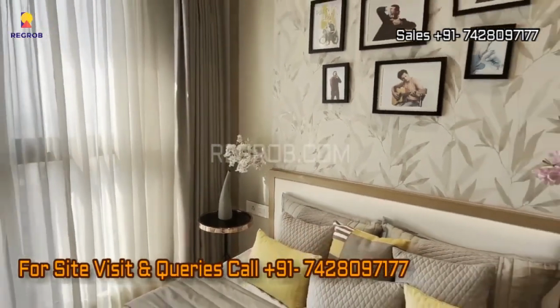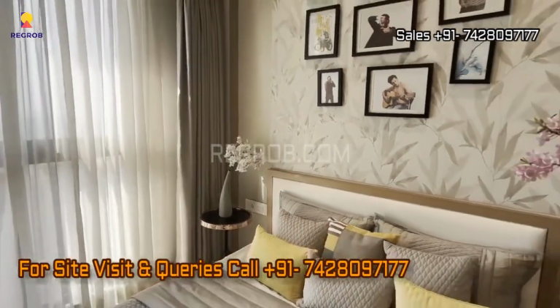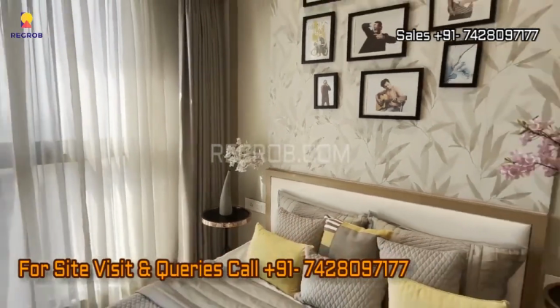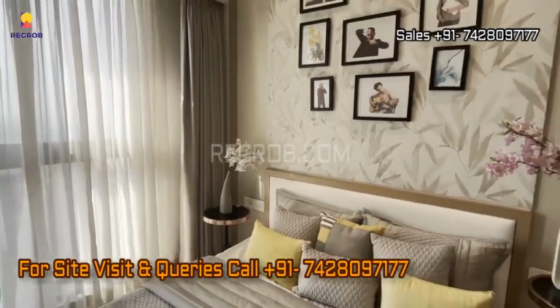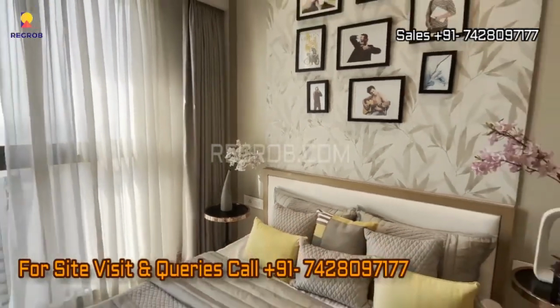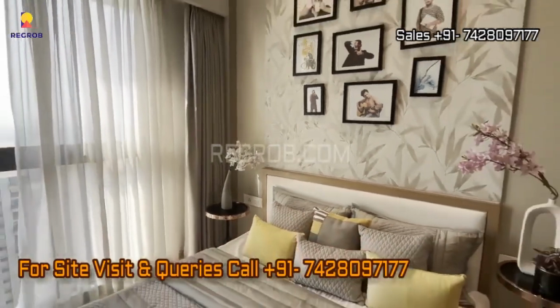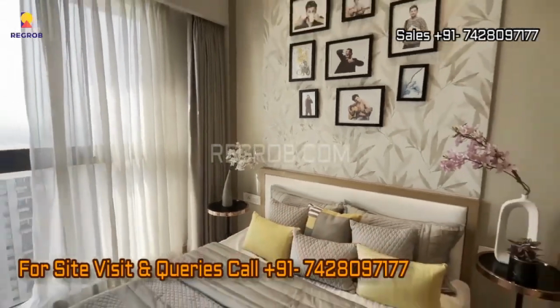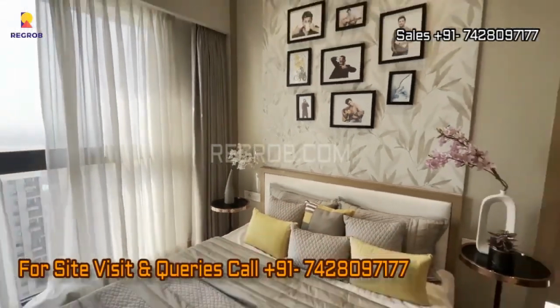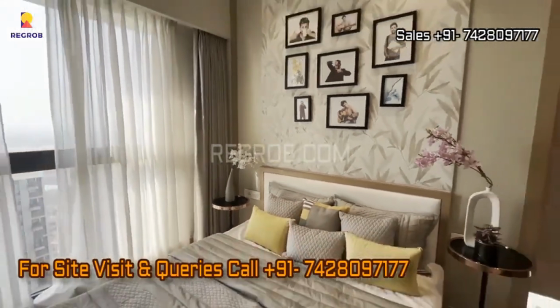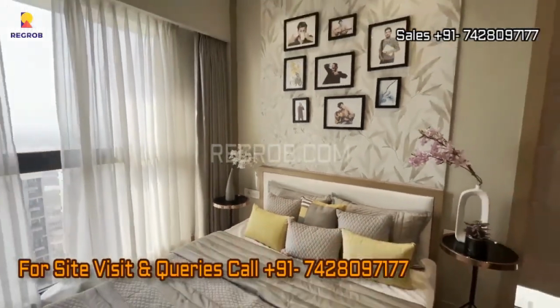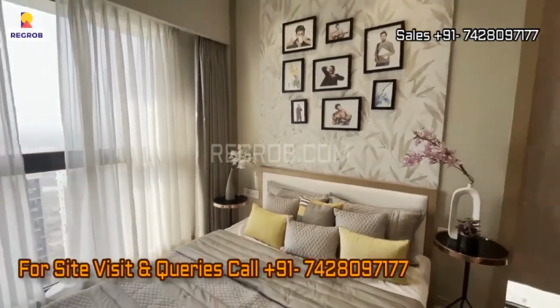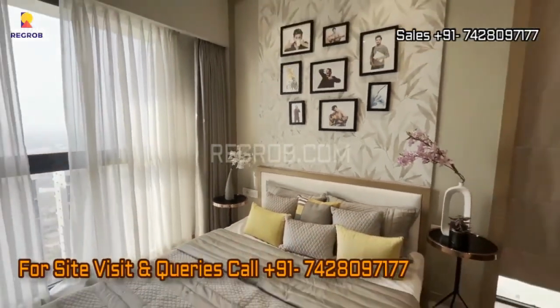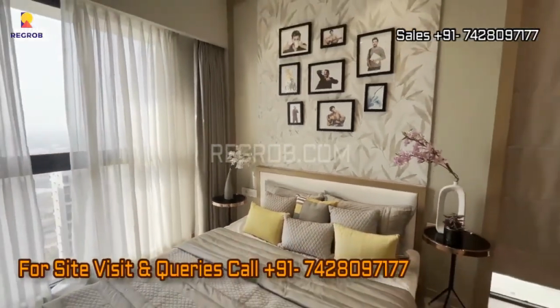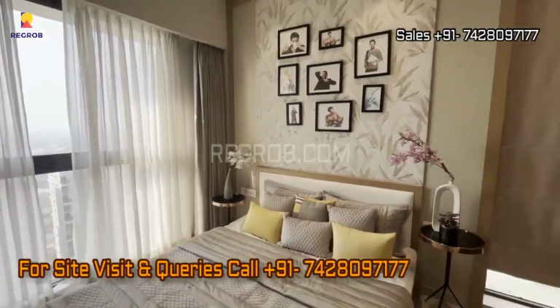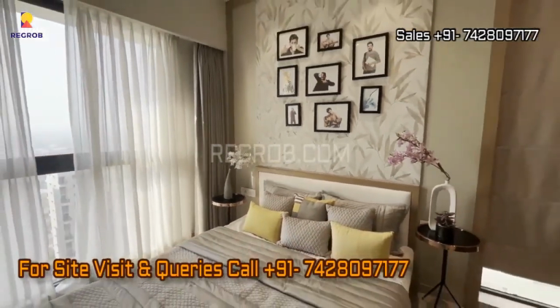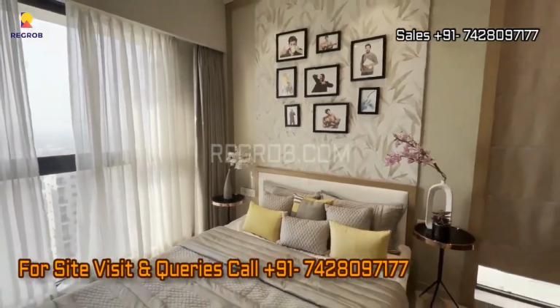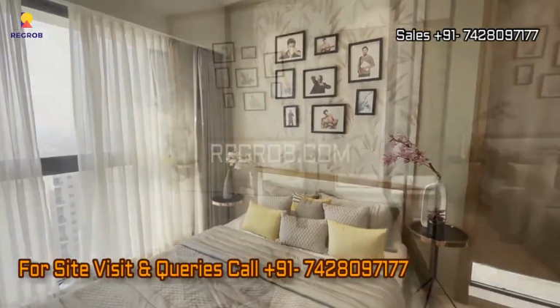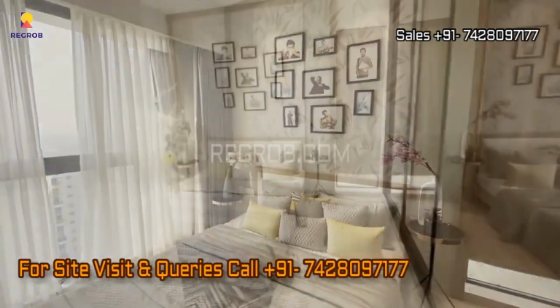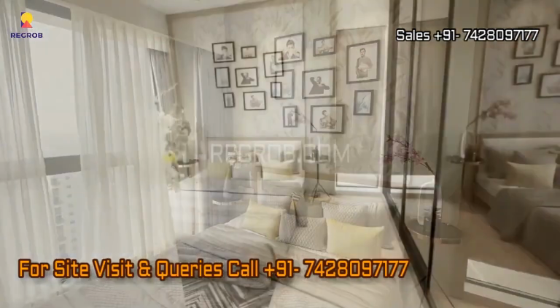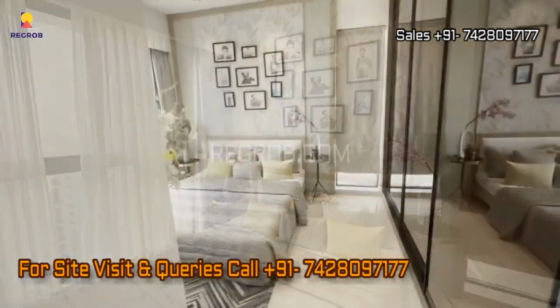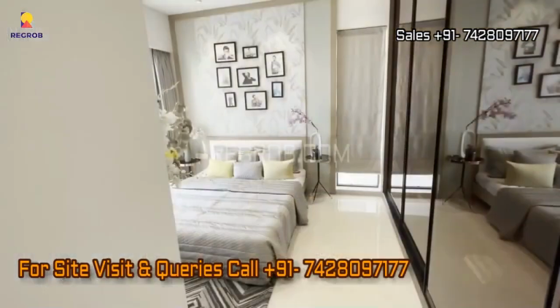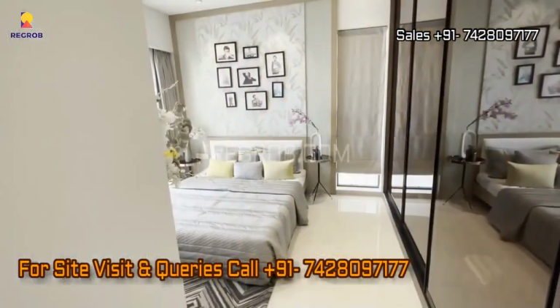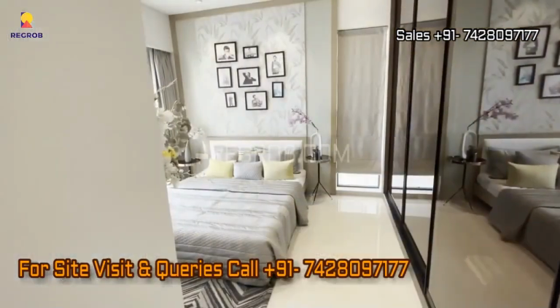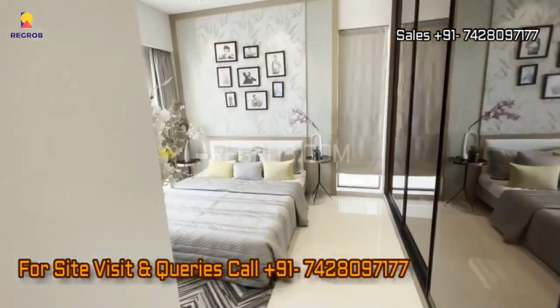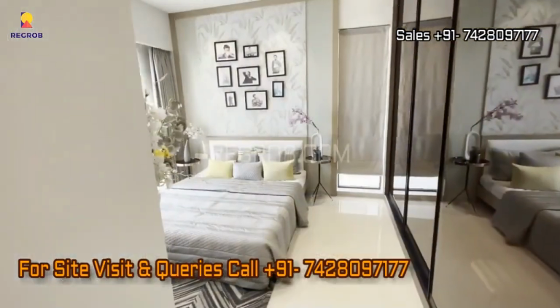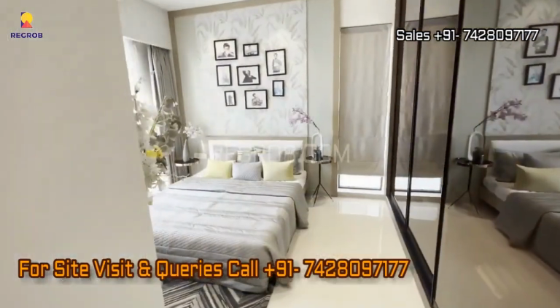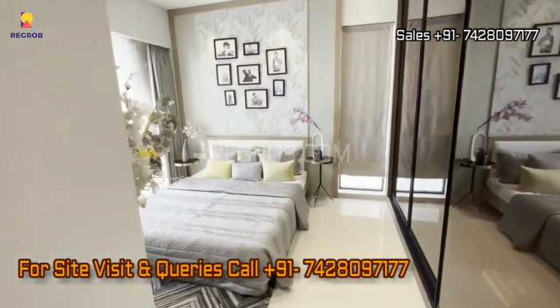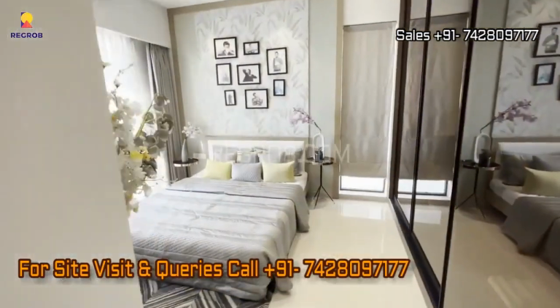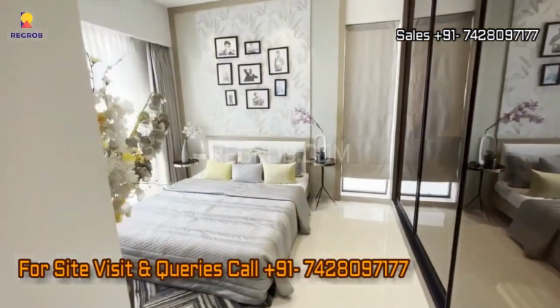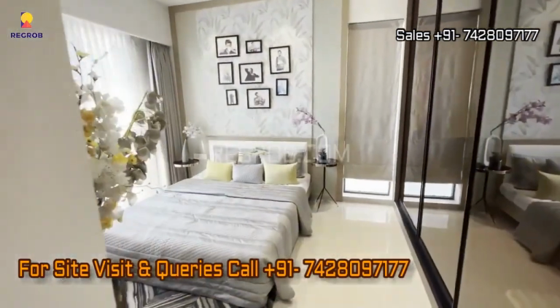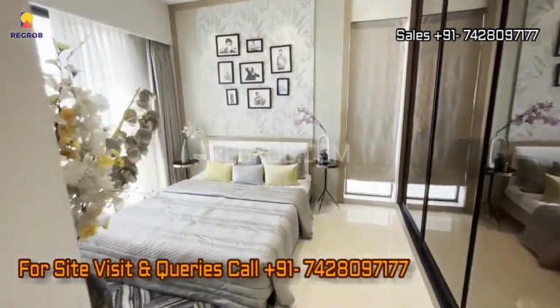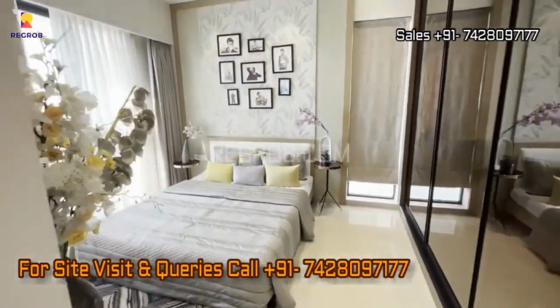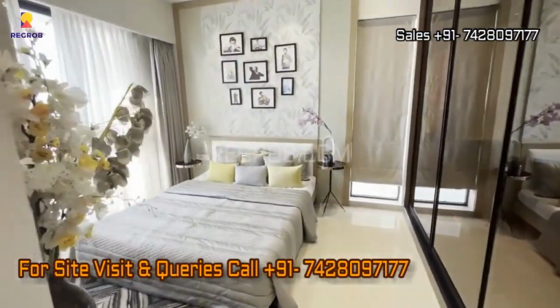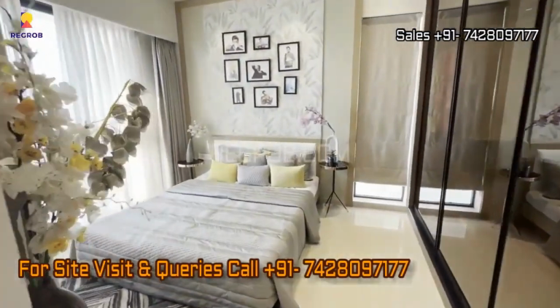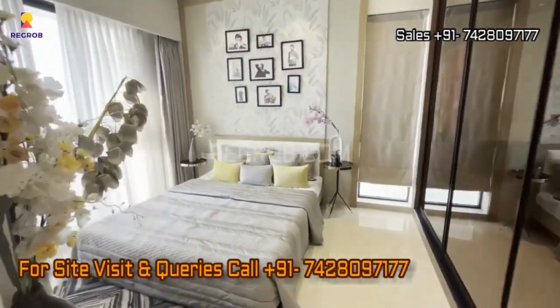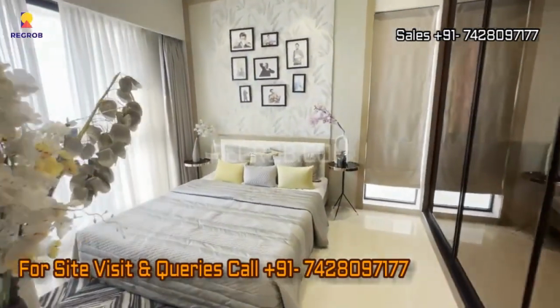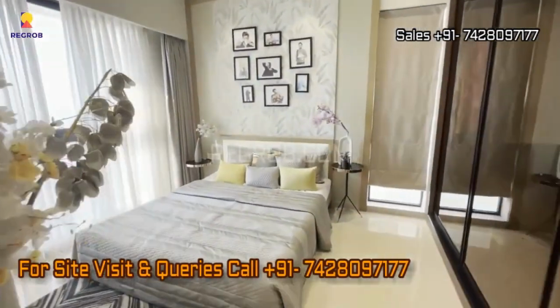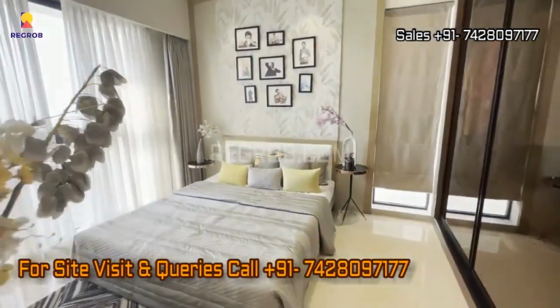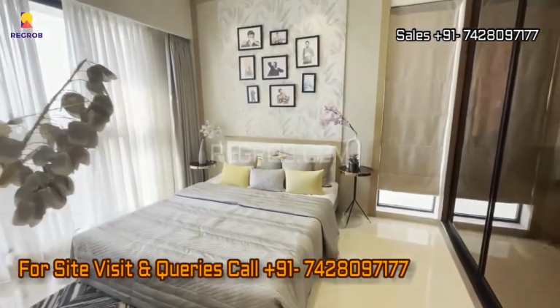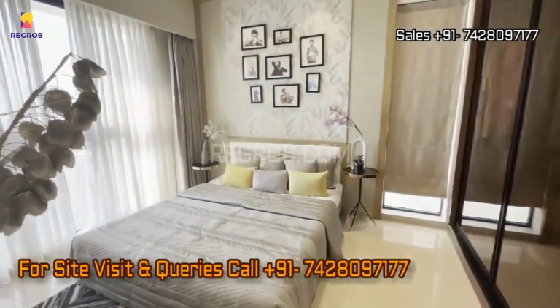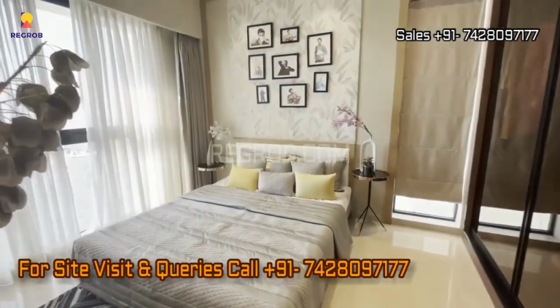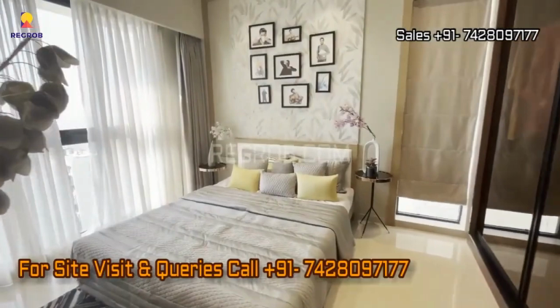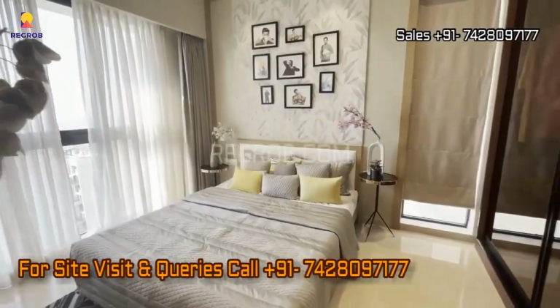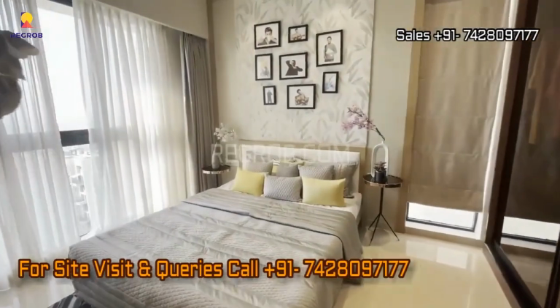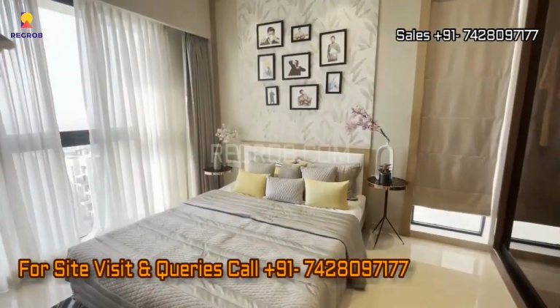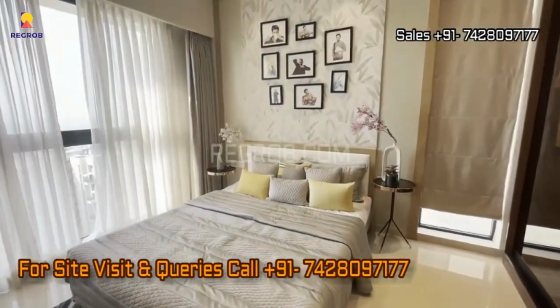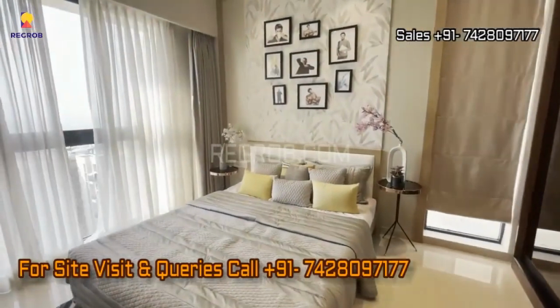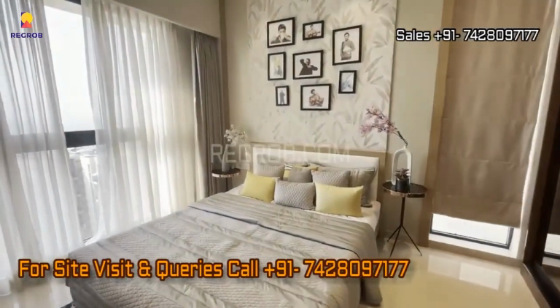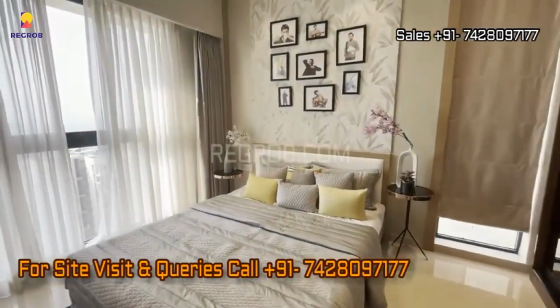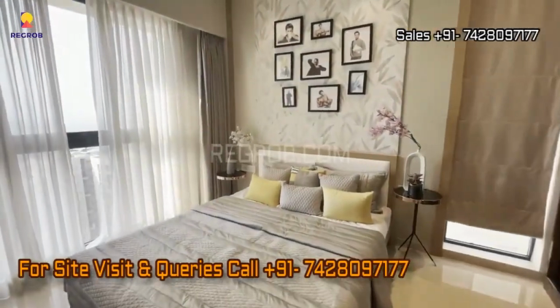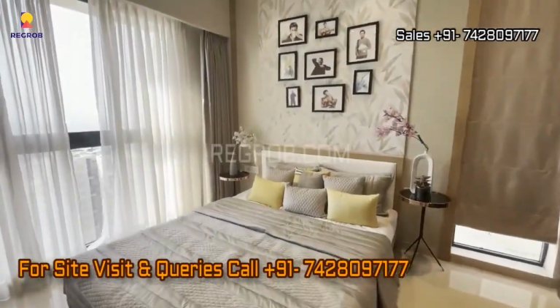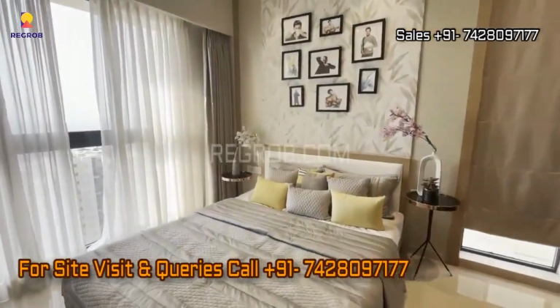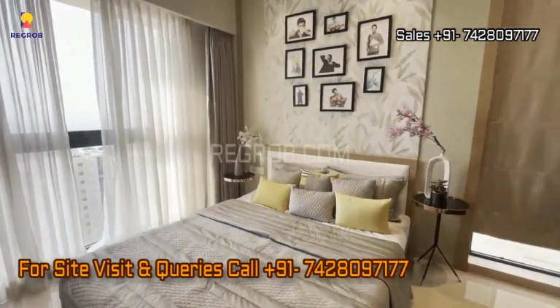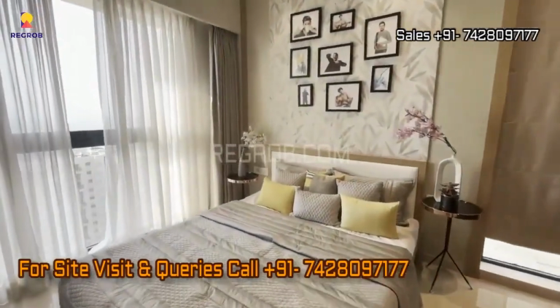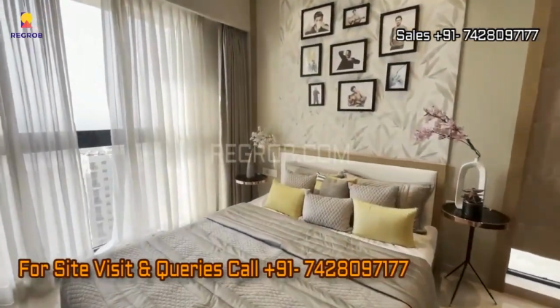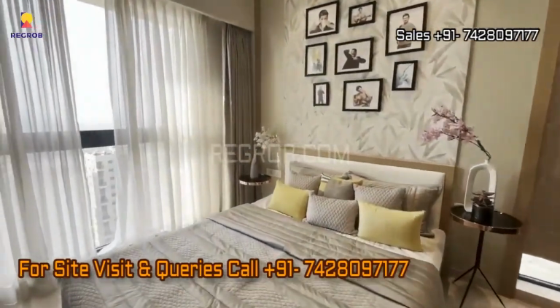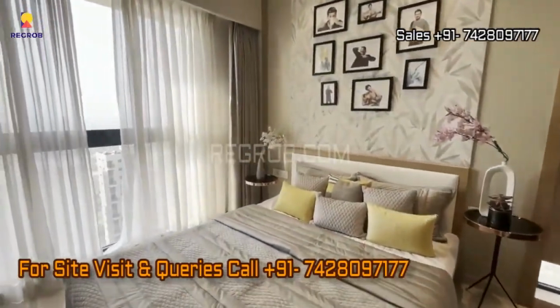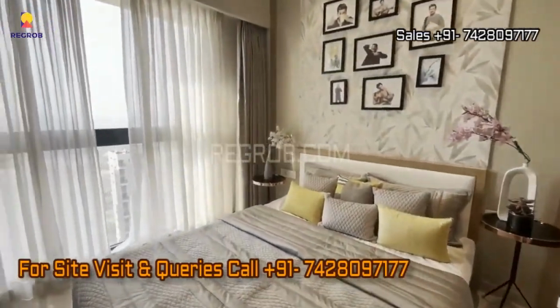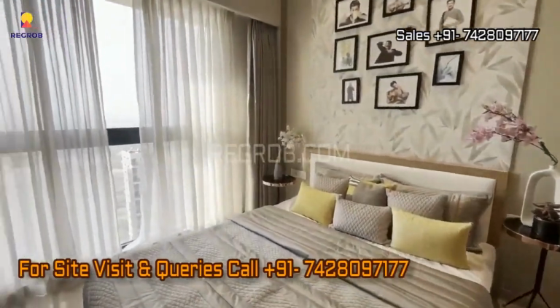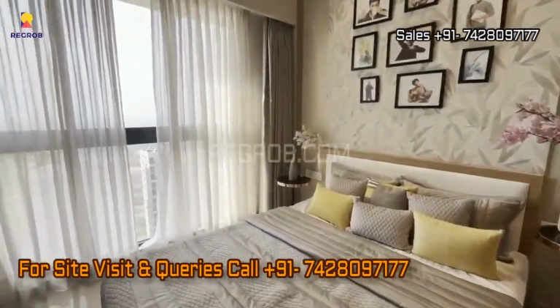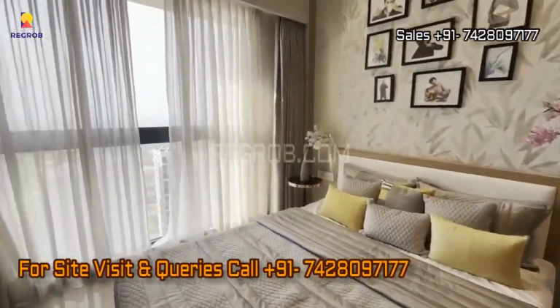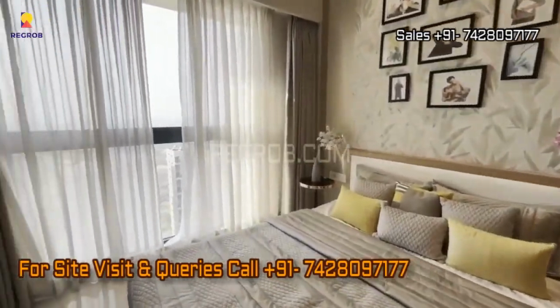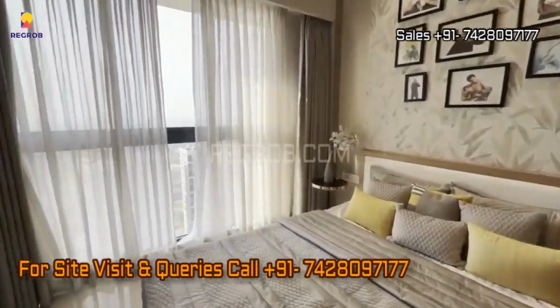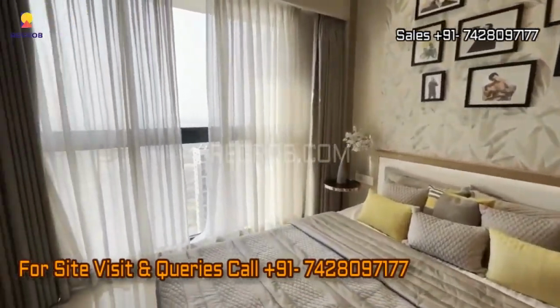If you're intrigued, then envision yourself calling this place home. Don't hesitate to get in touch with our sales team at the provided contact number.